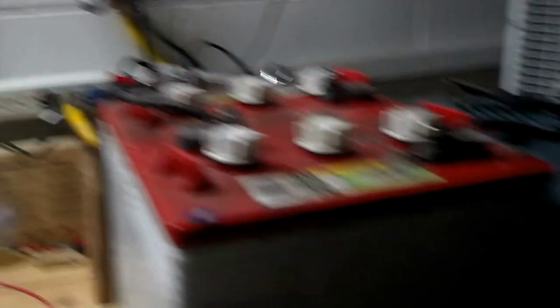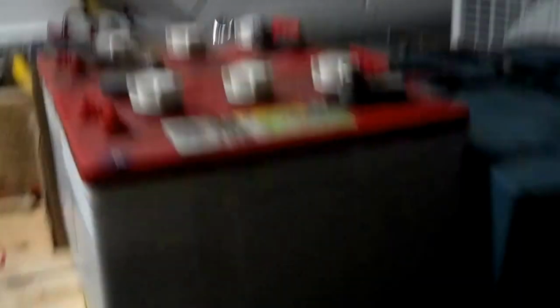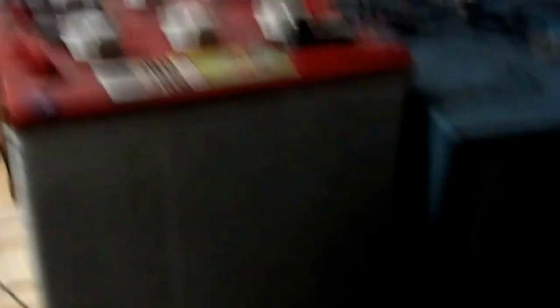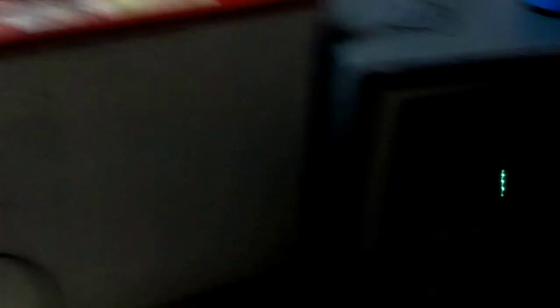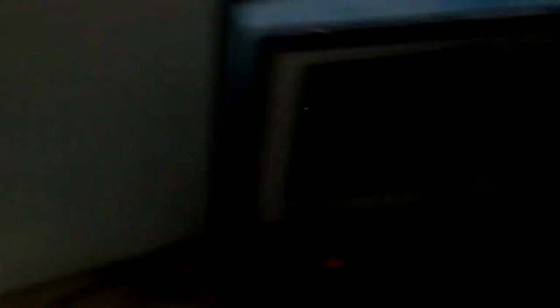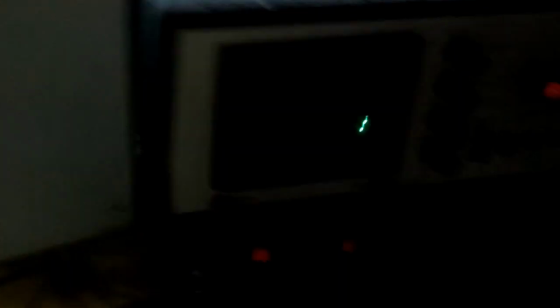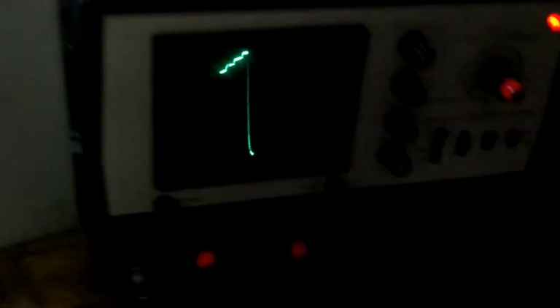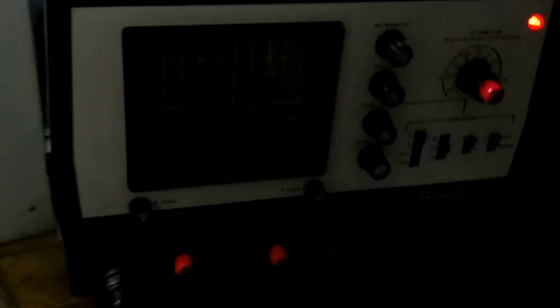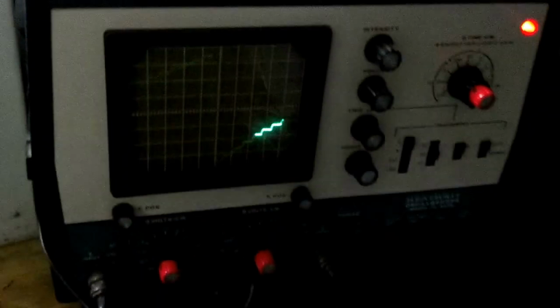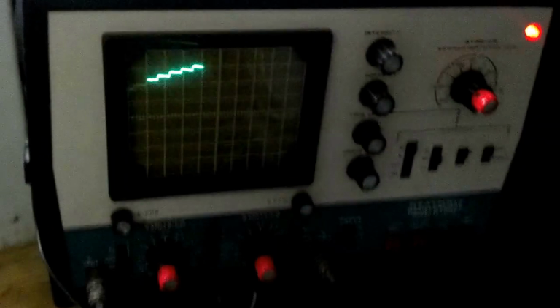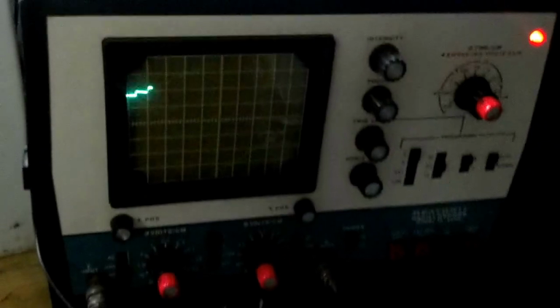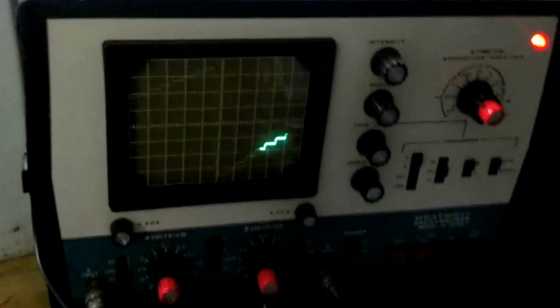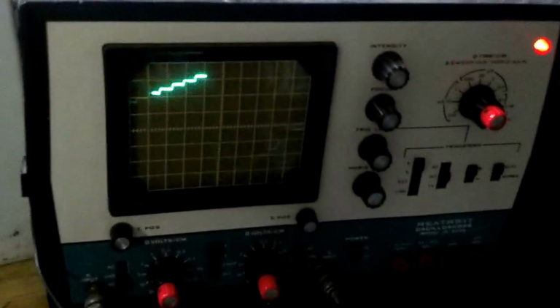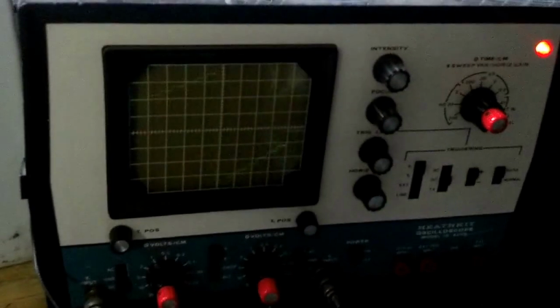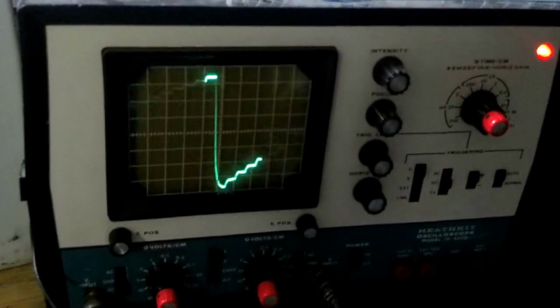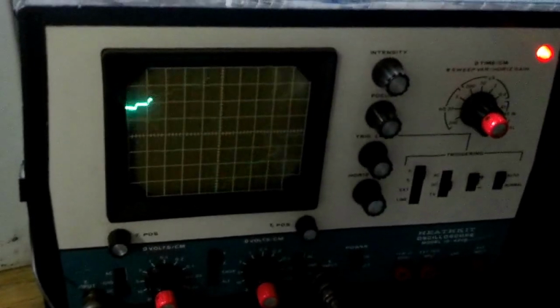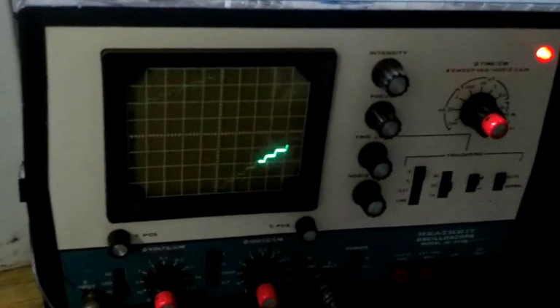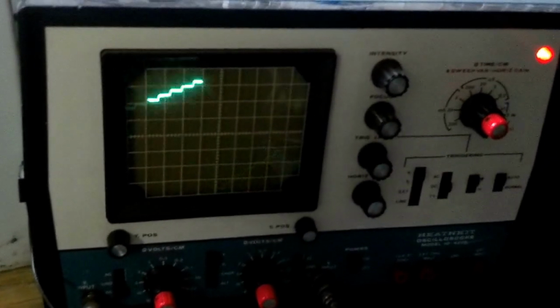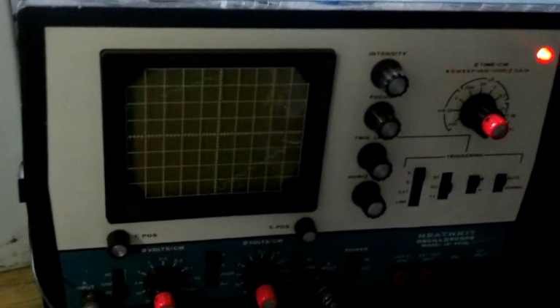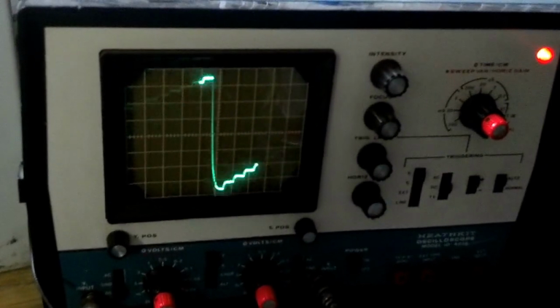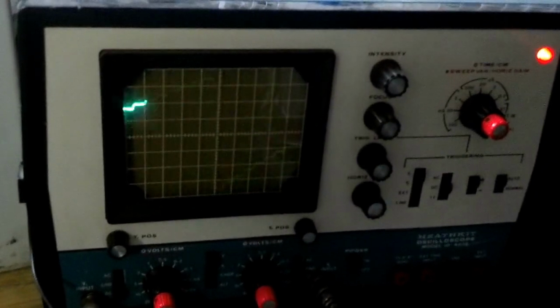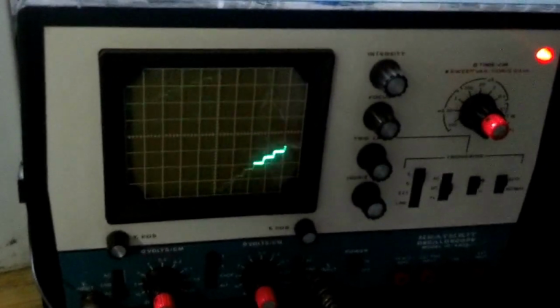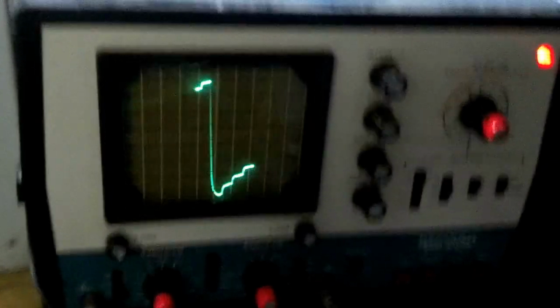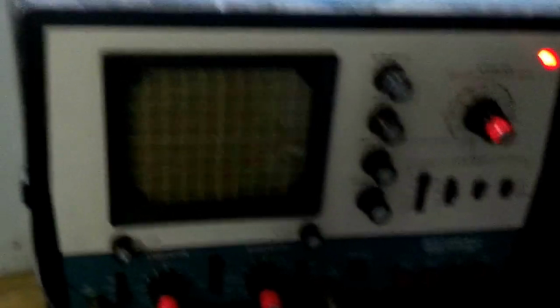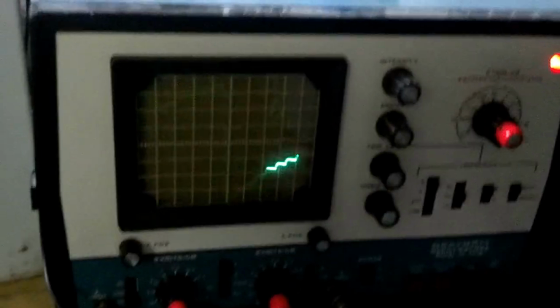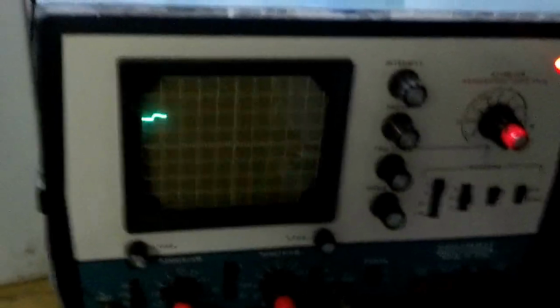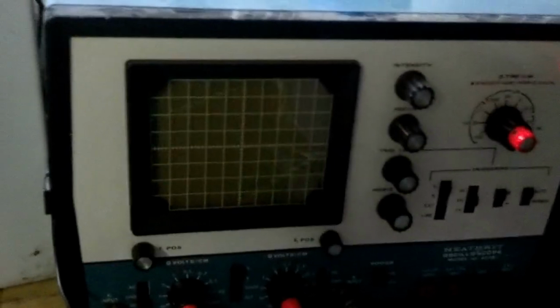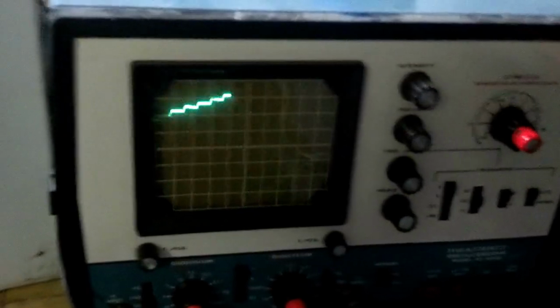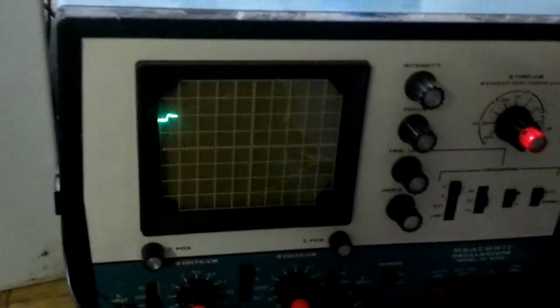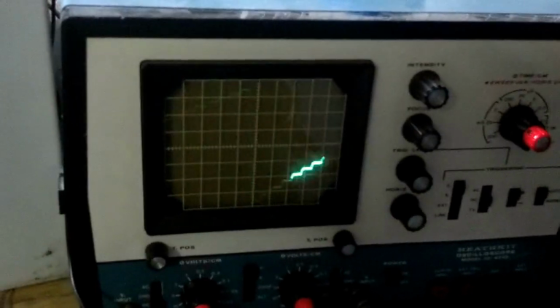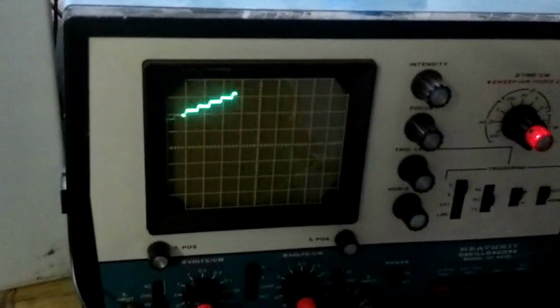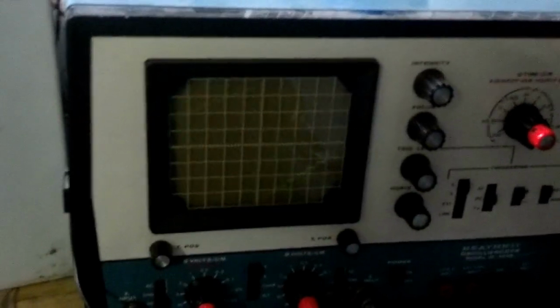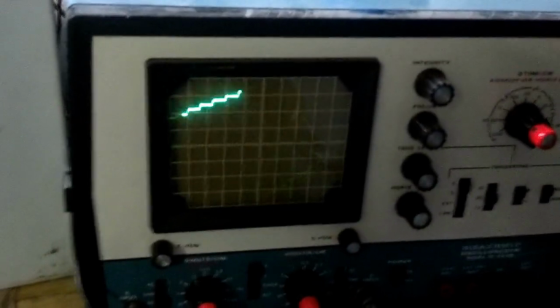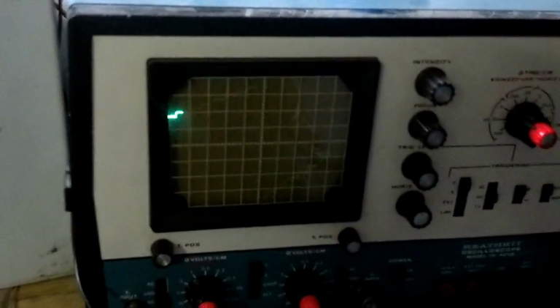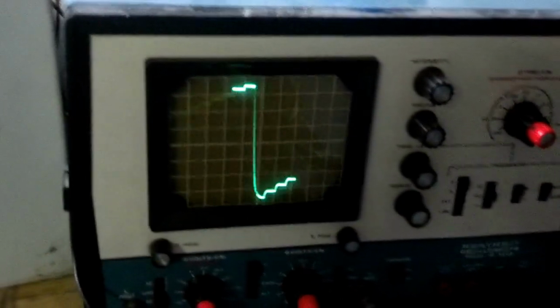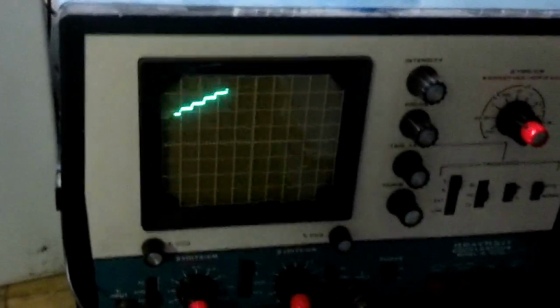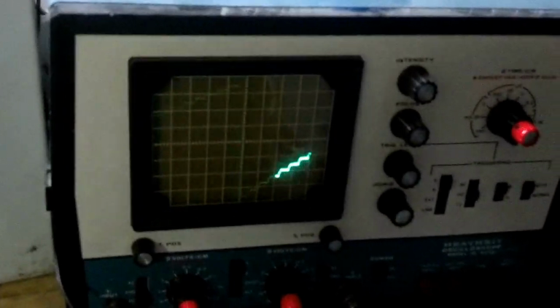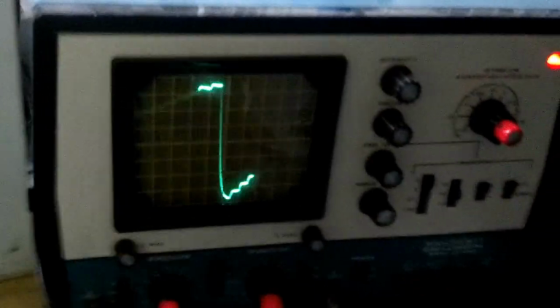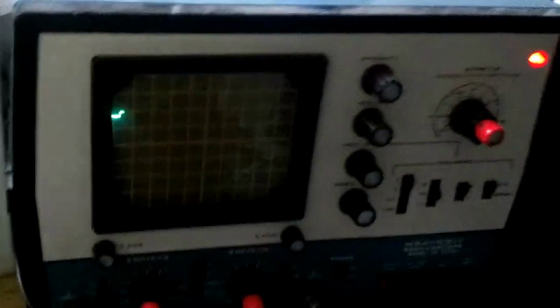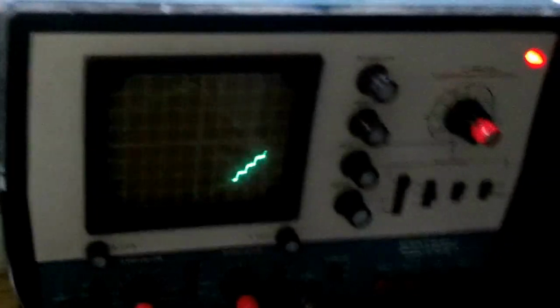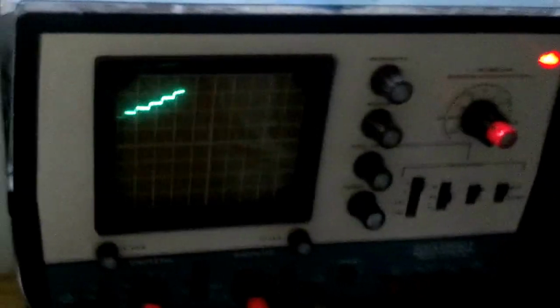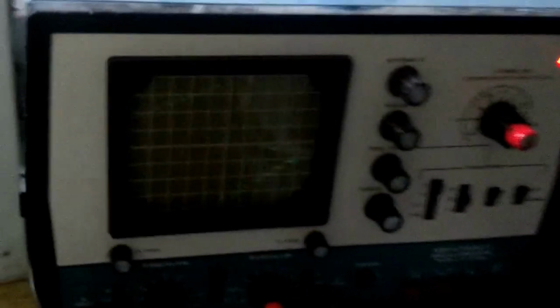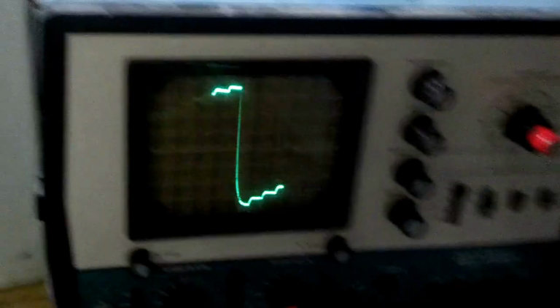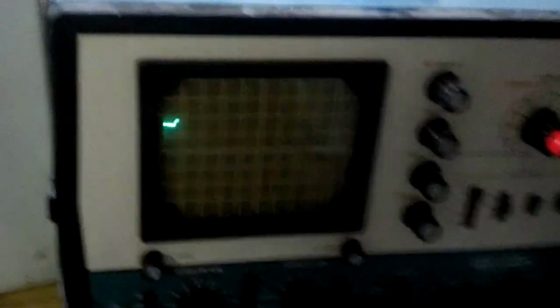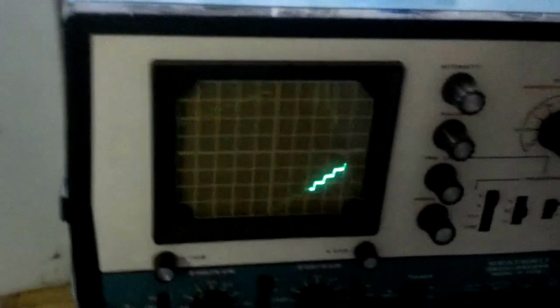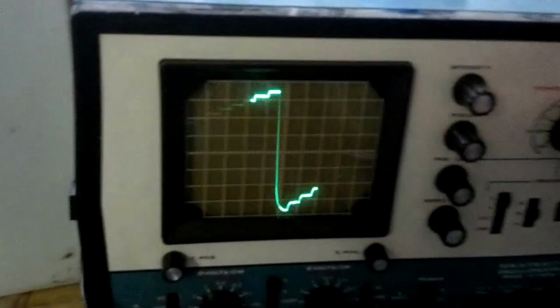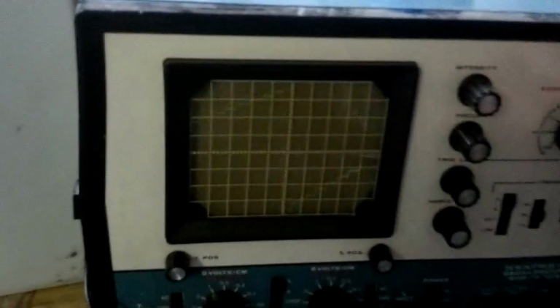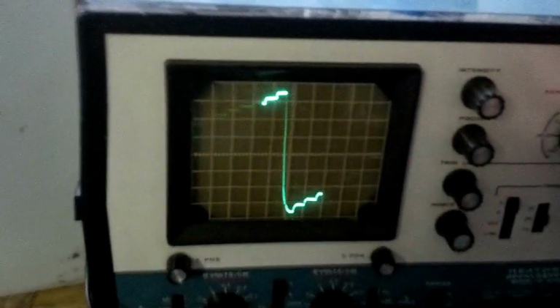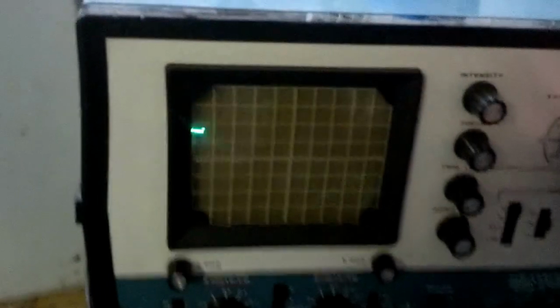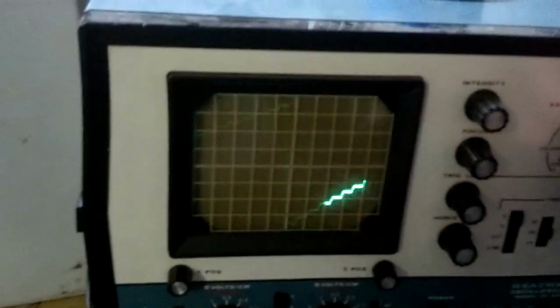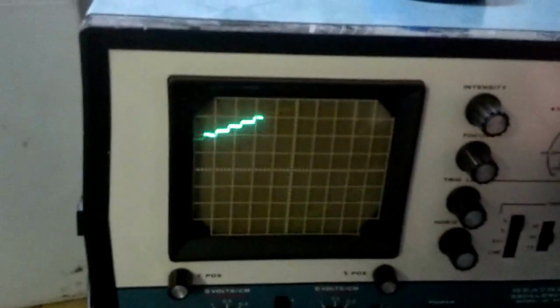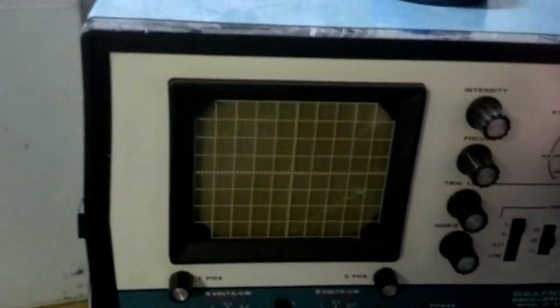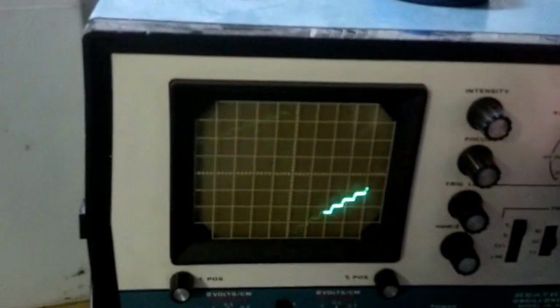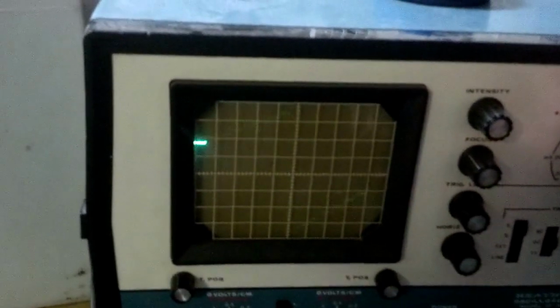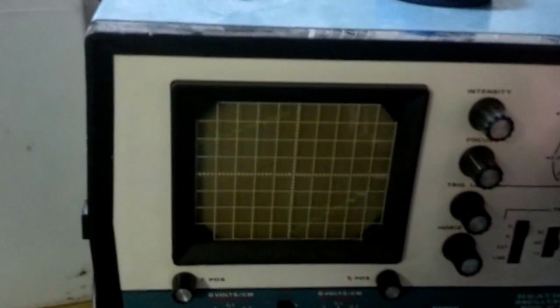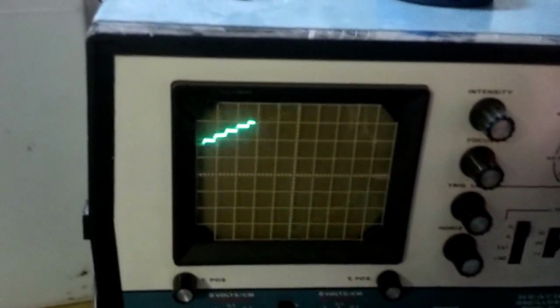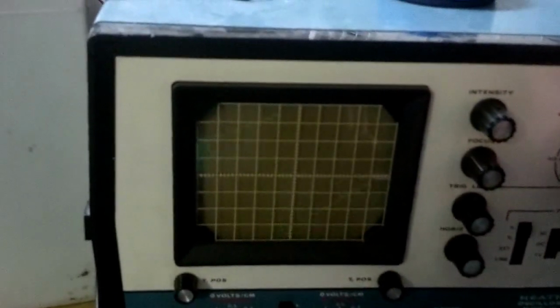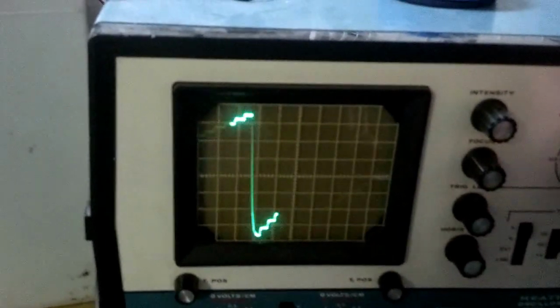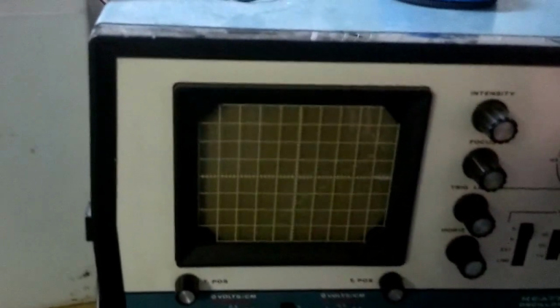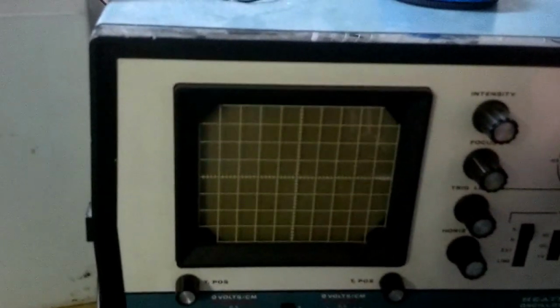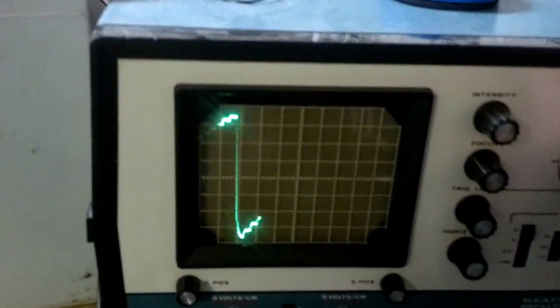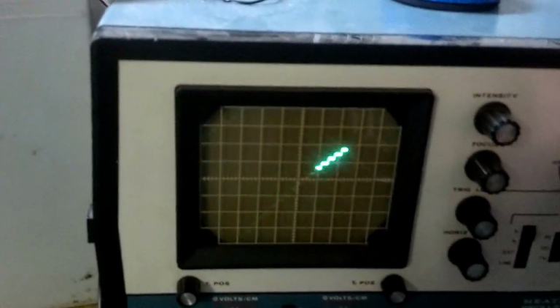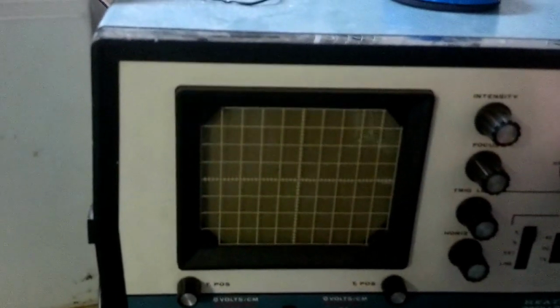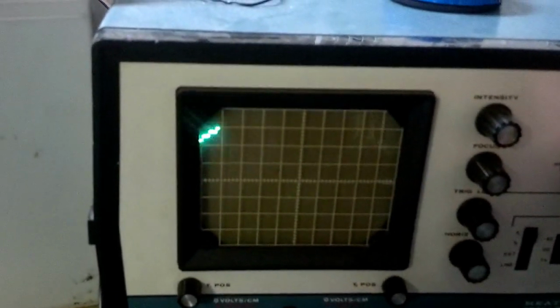Here's the scope shot of what's going on with the capacitor. You can adjust it so you can see the entire trace.